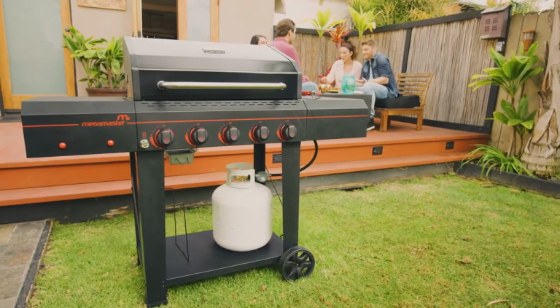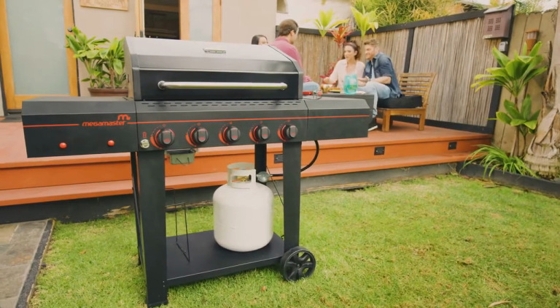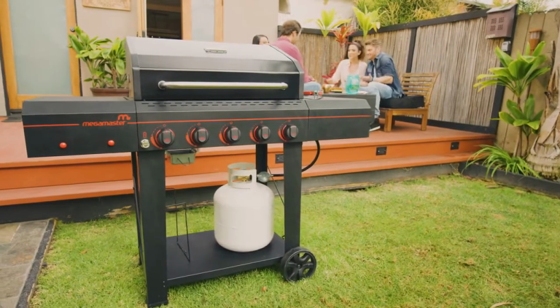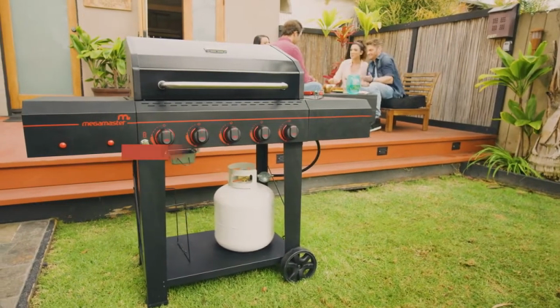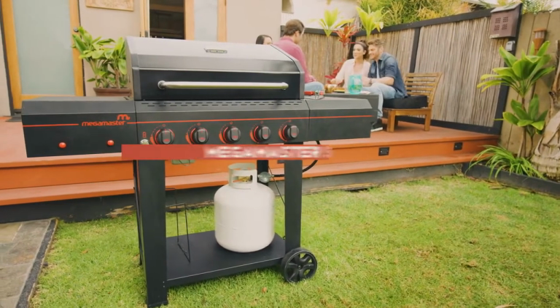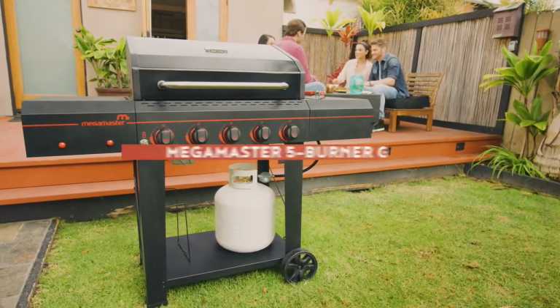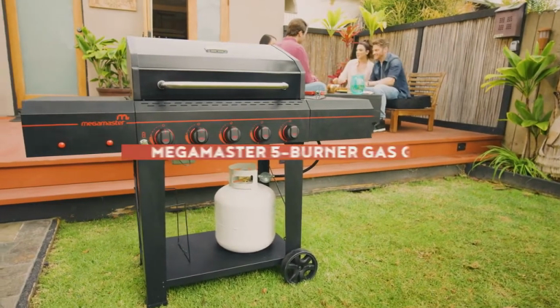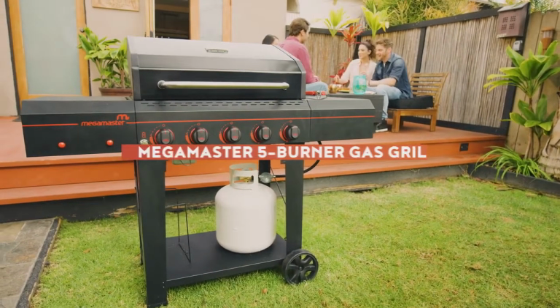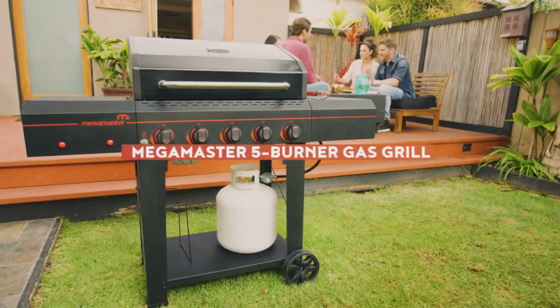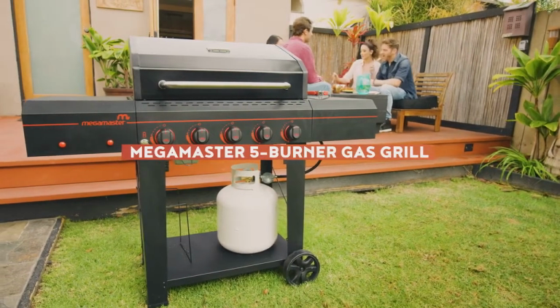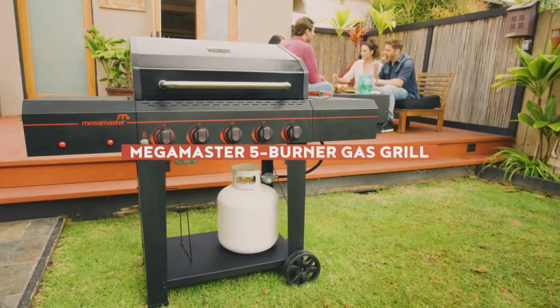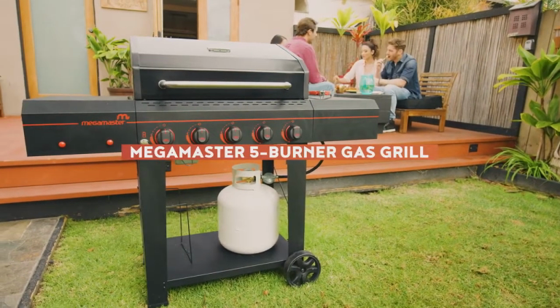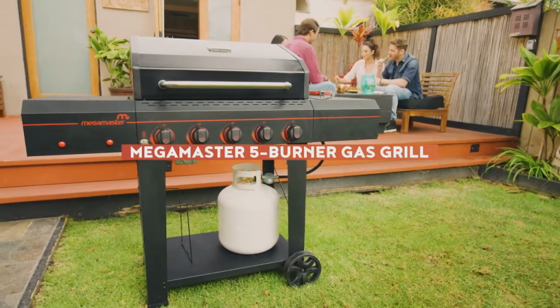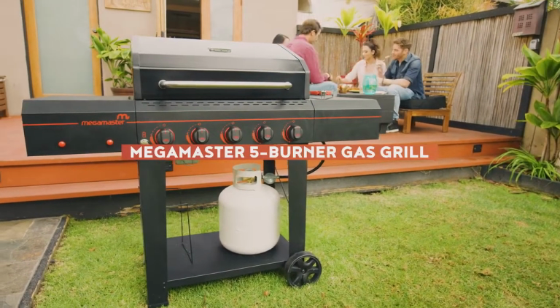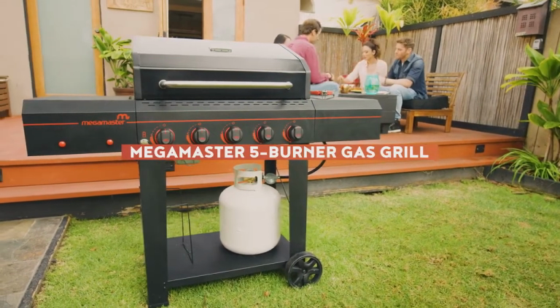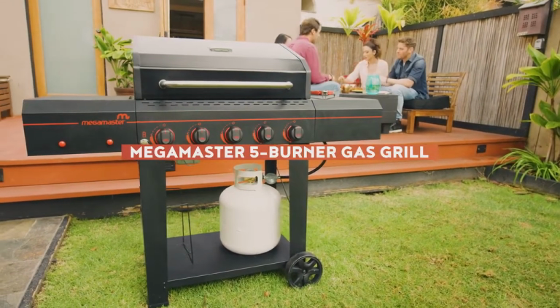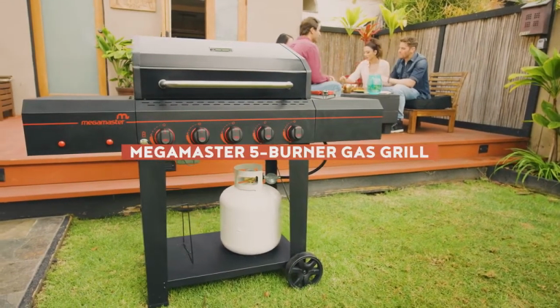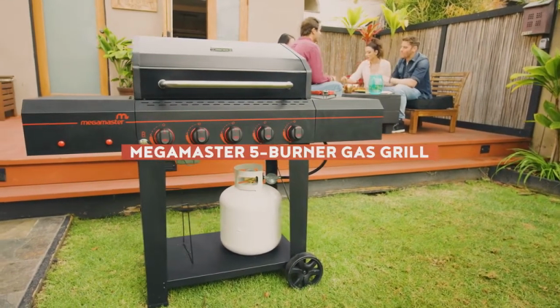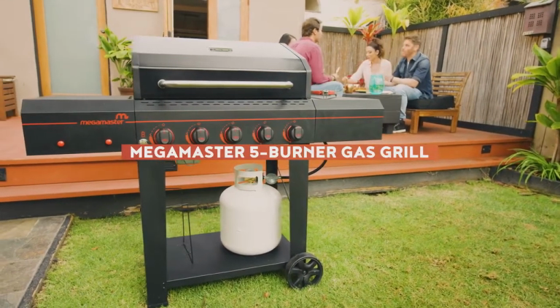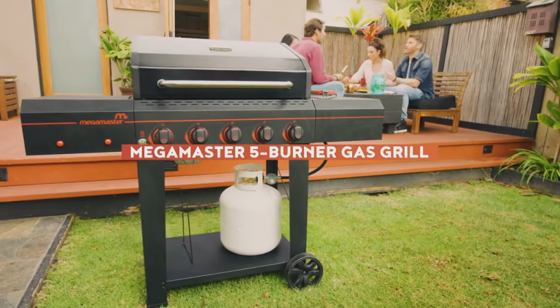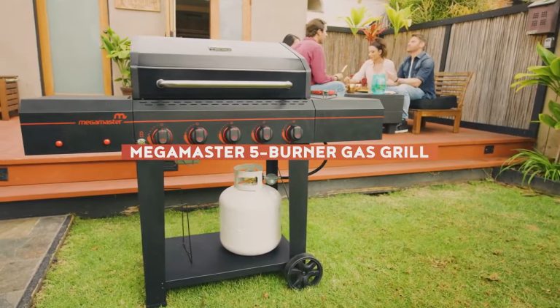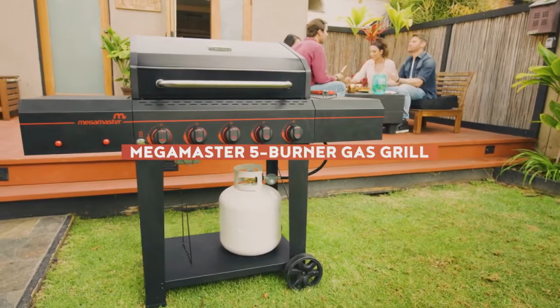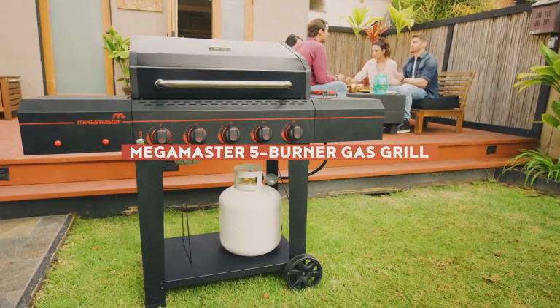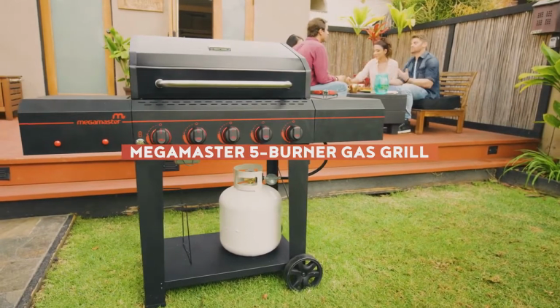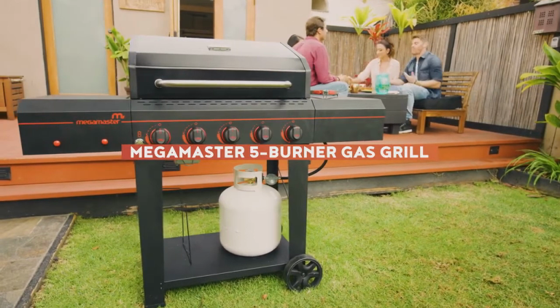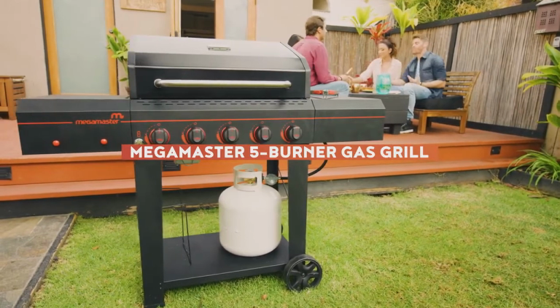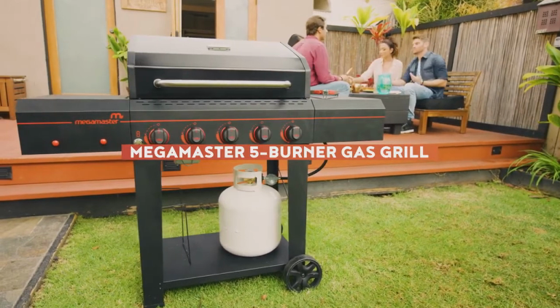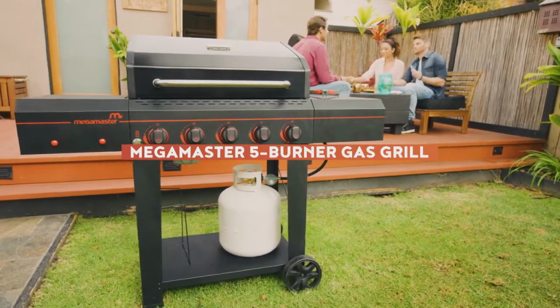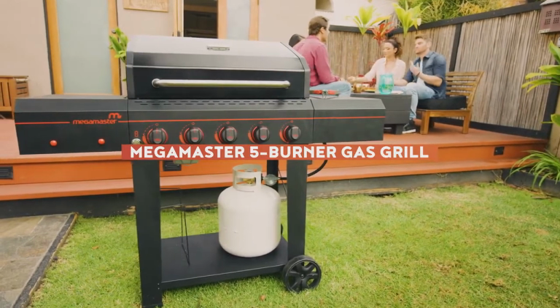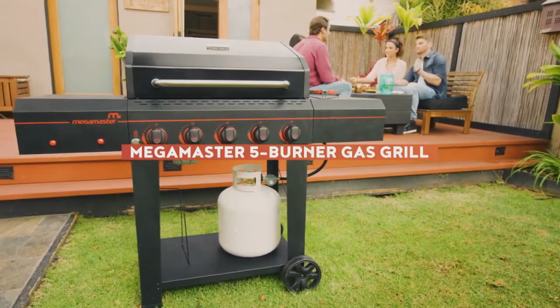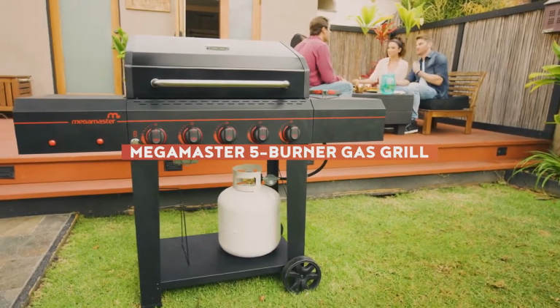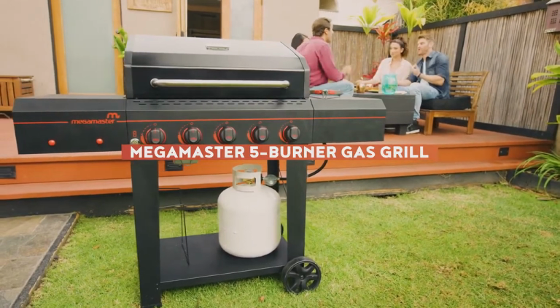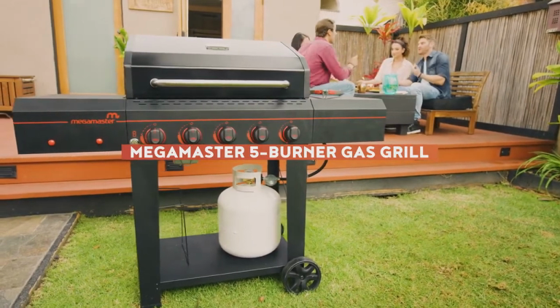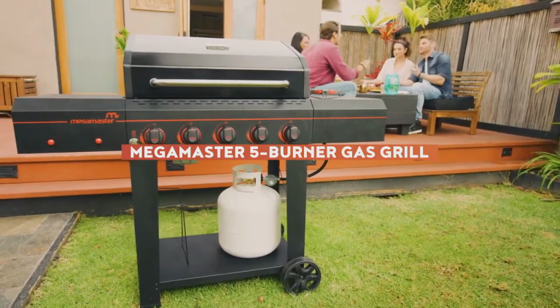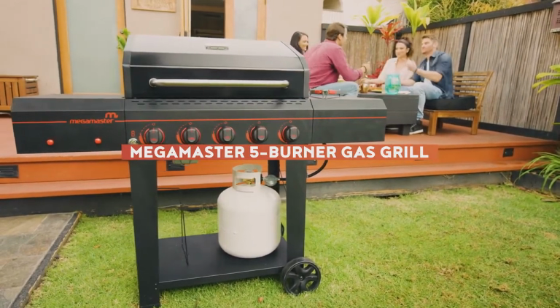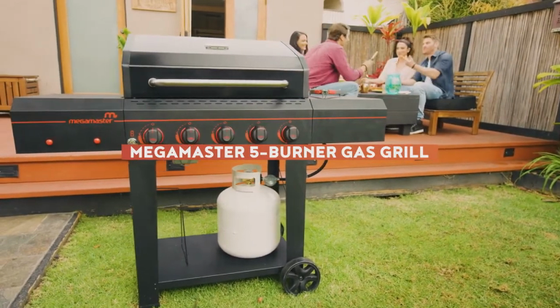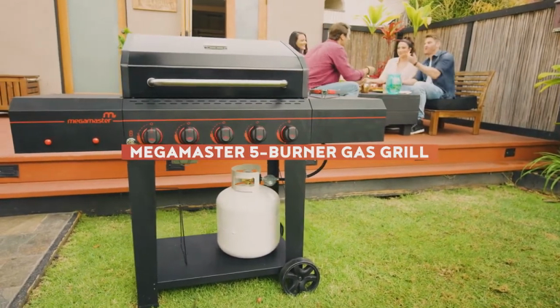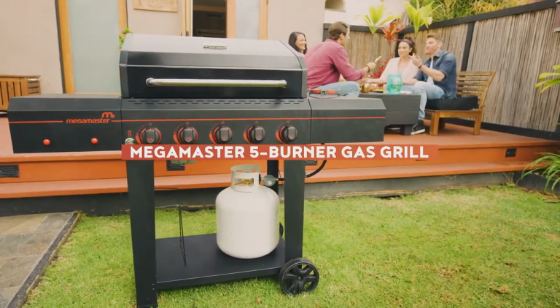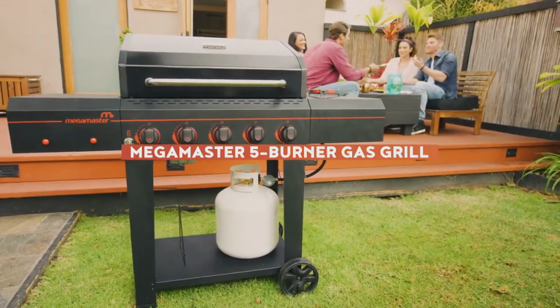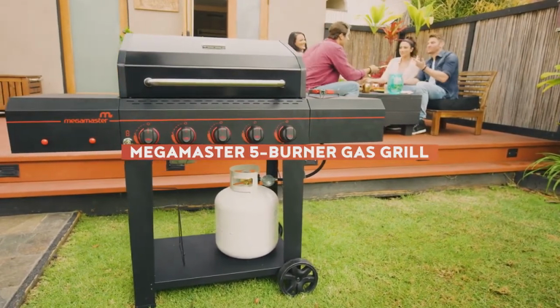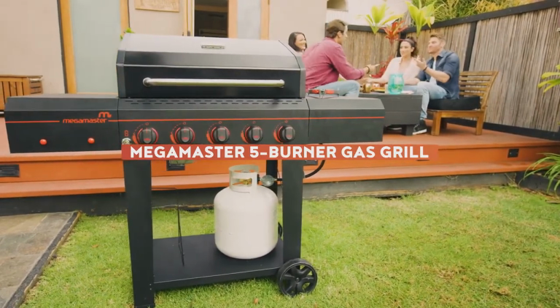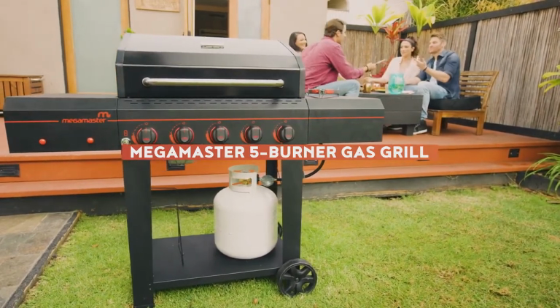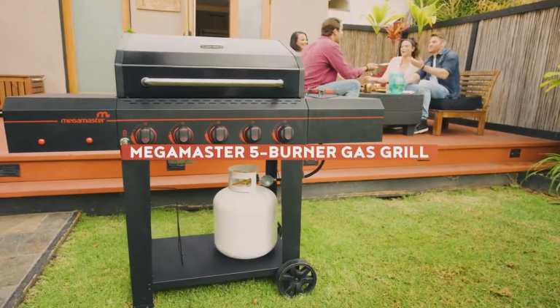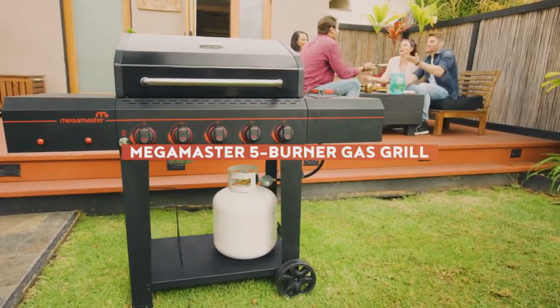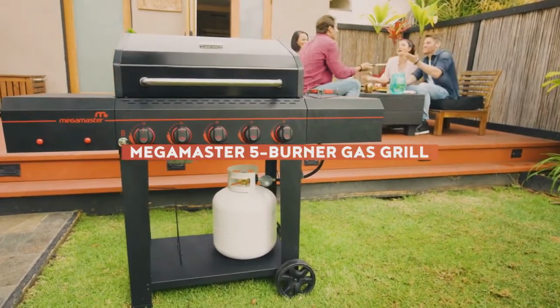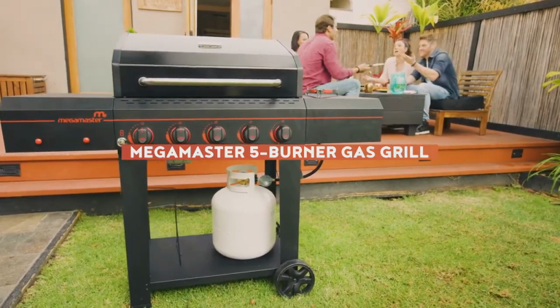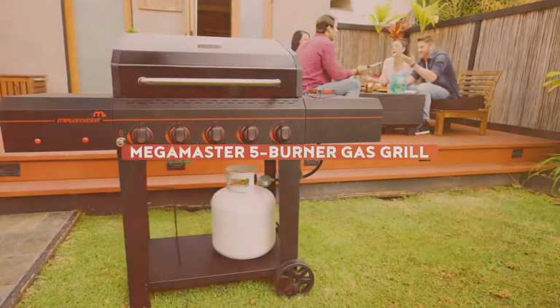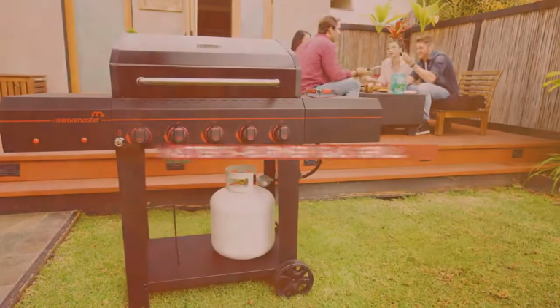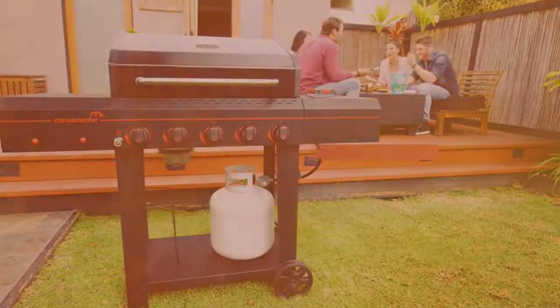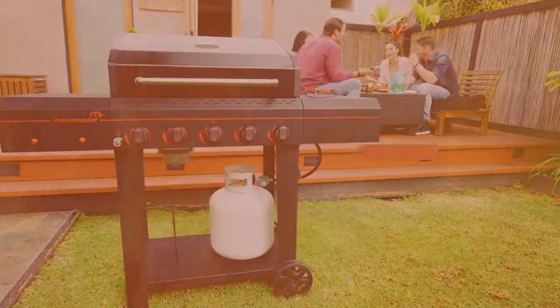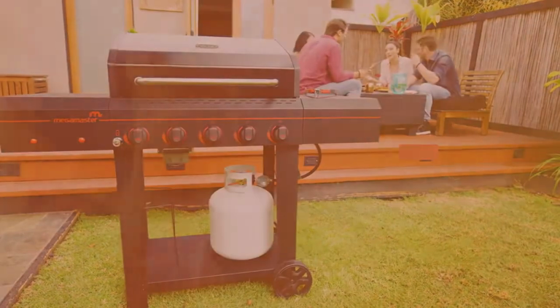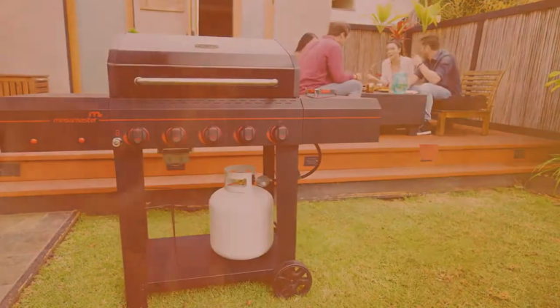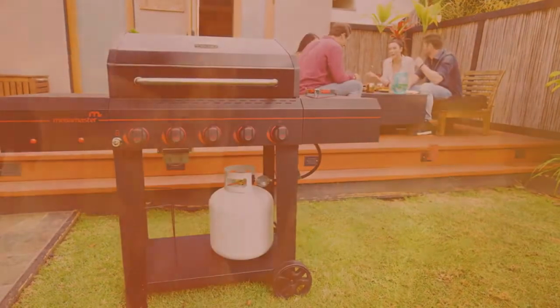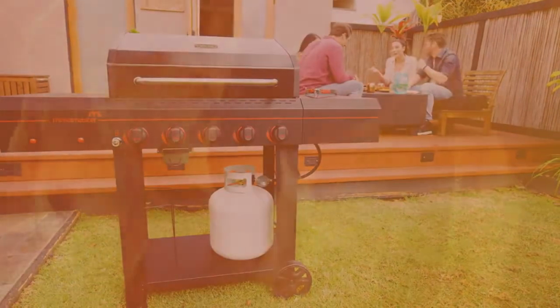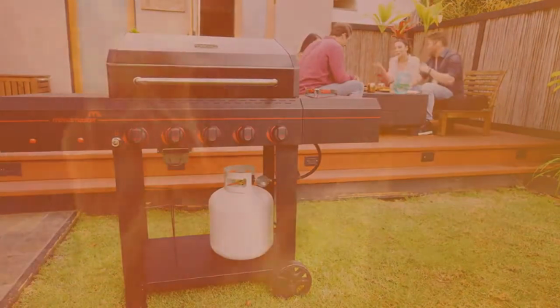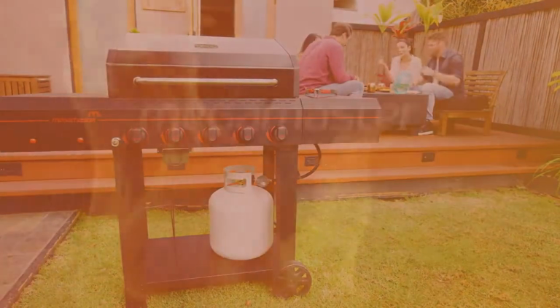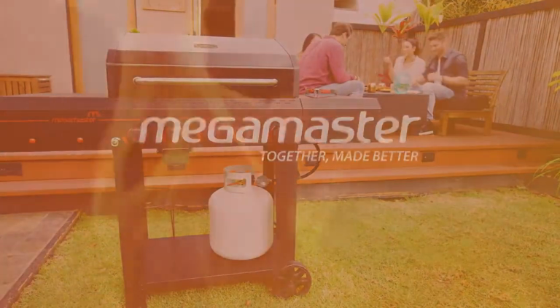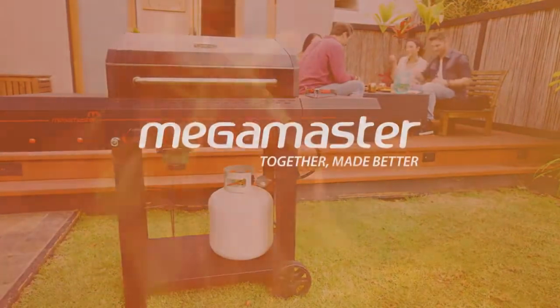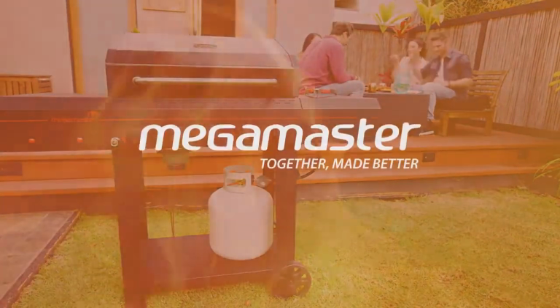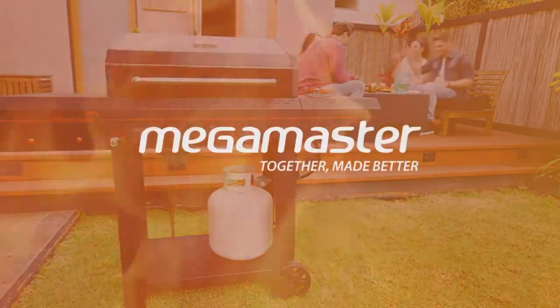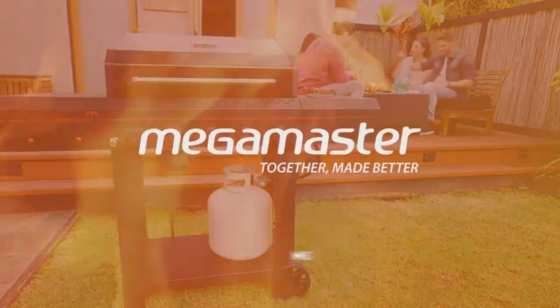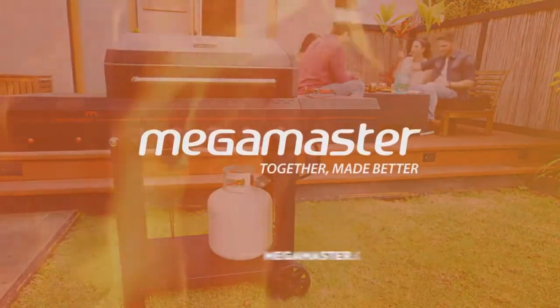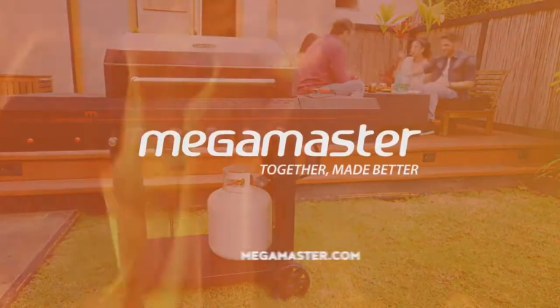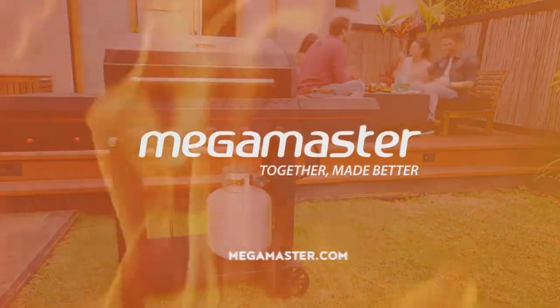Get everything you need in a grill with the powerful Megamaster 5 Burner Gas Grill.